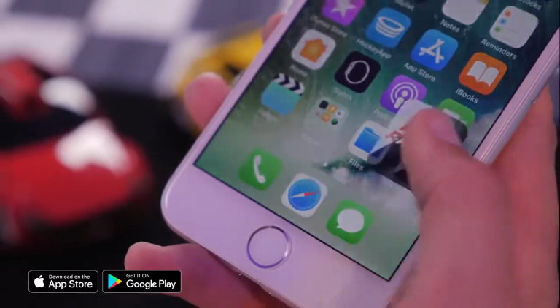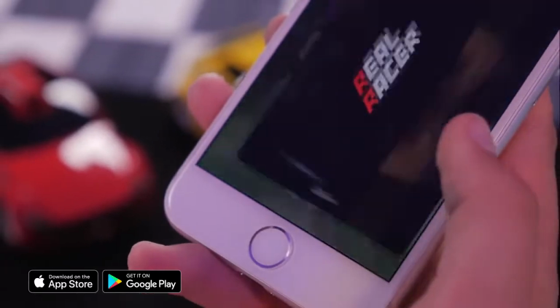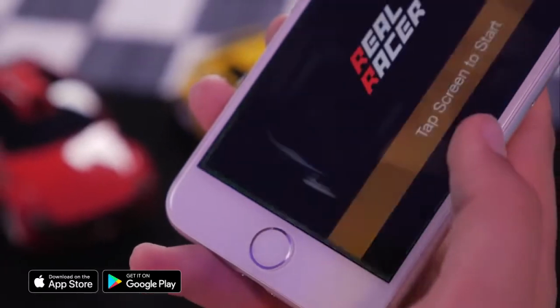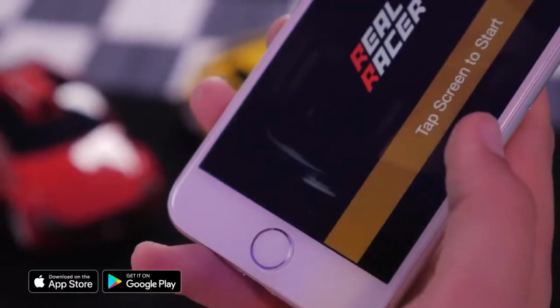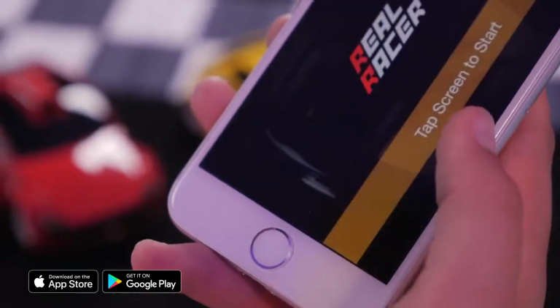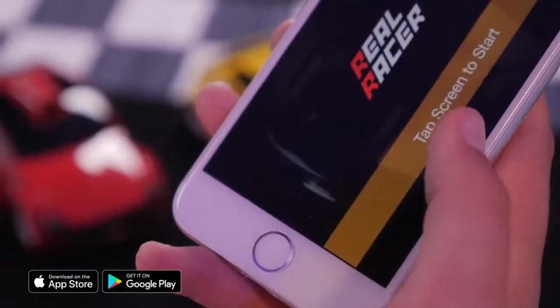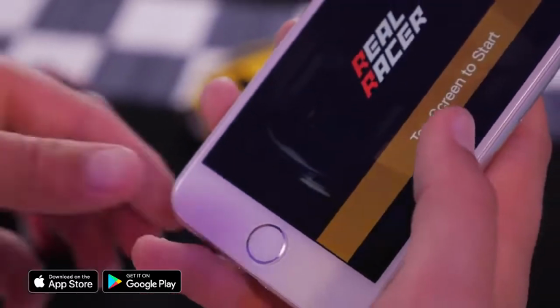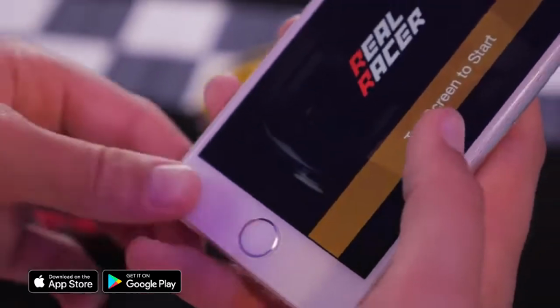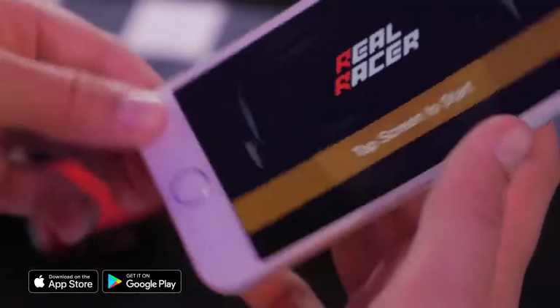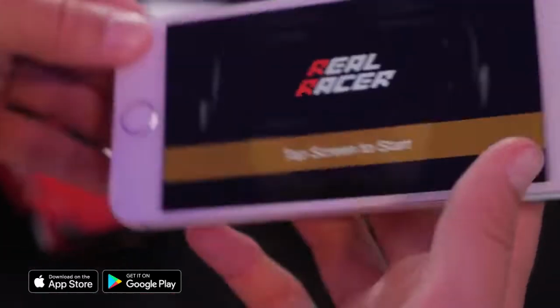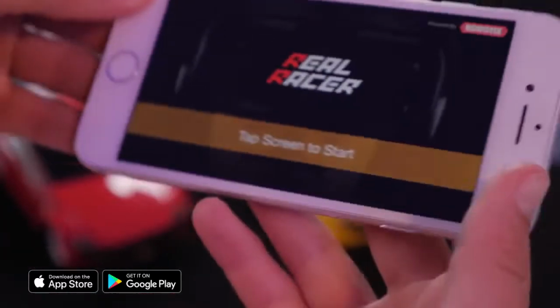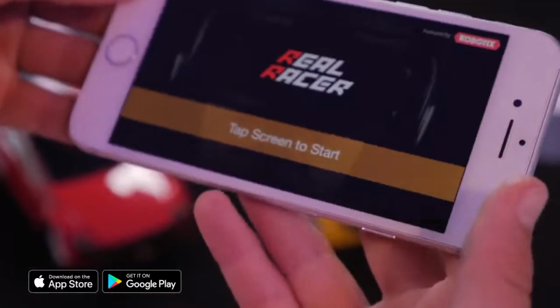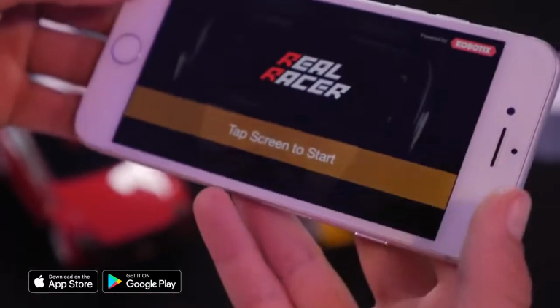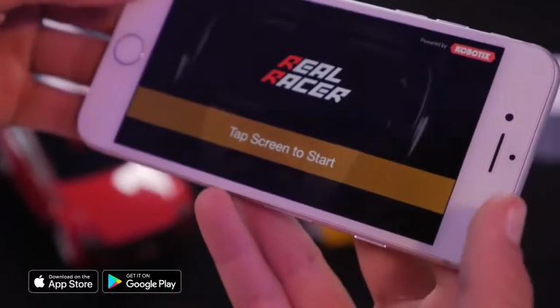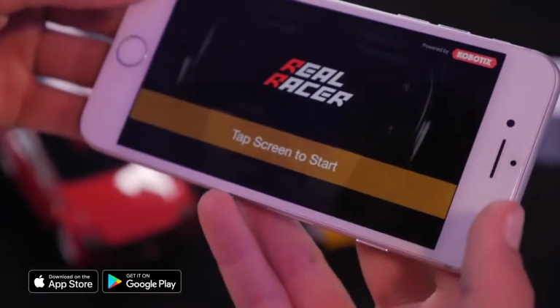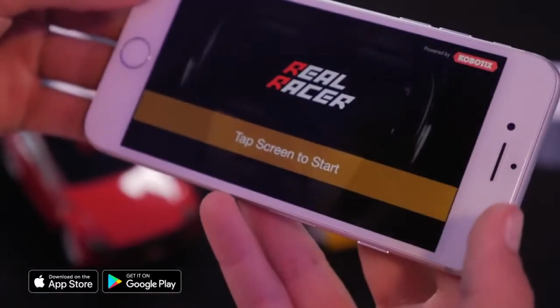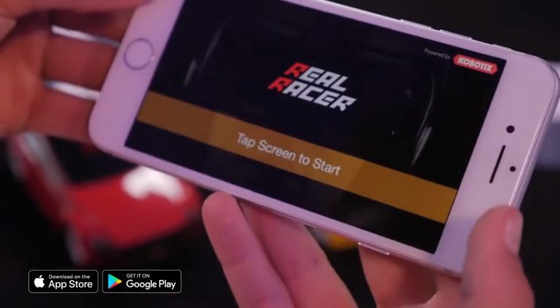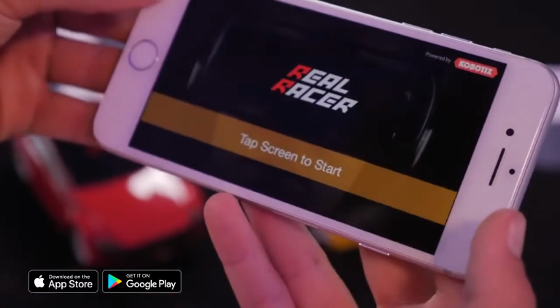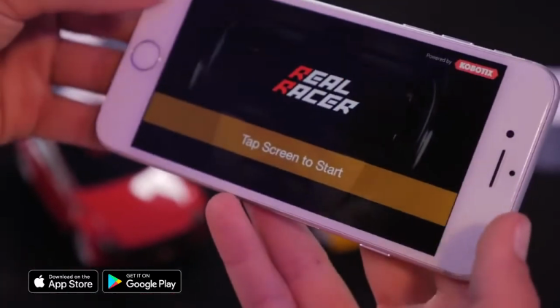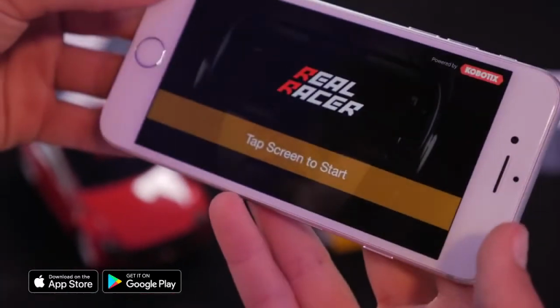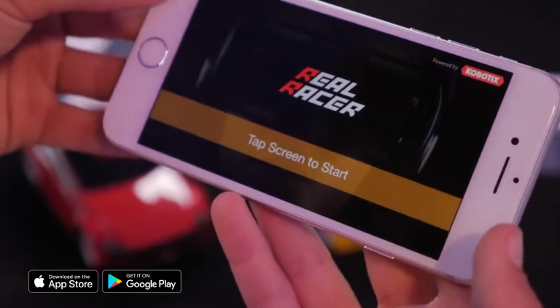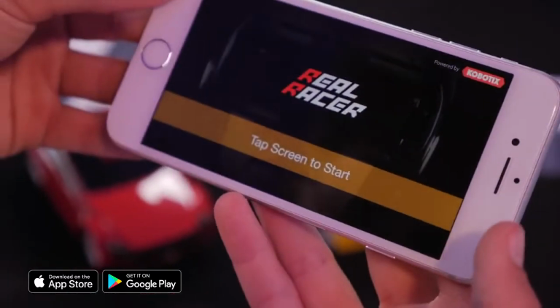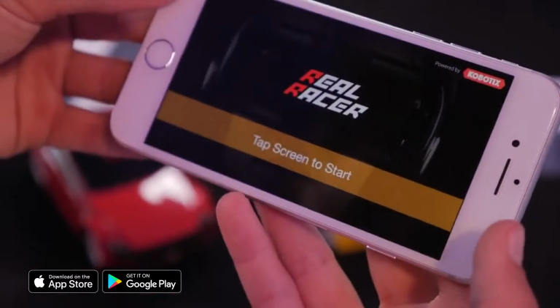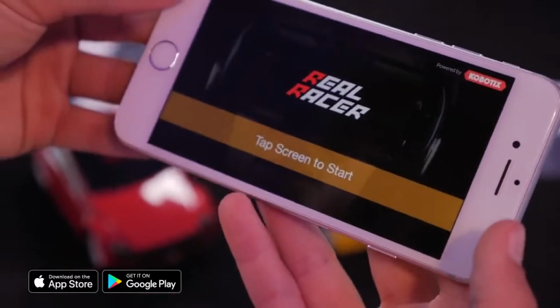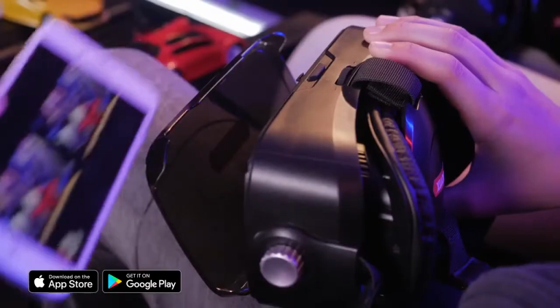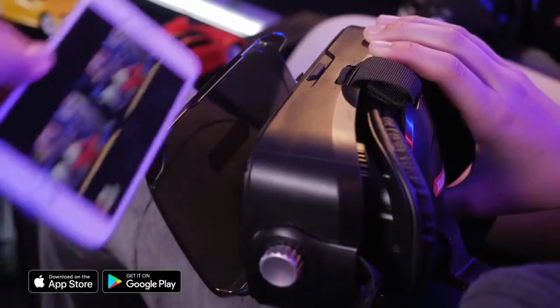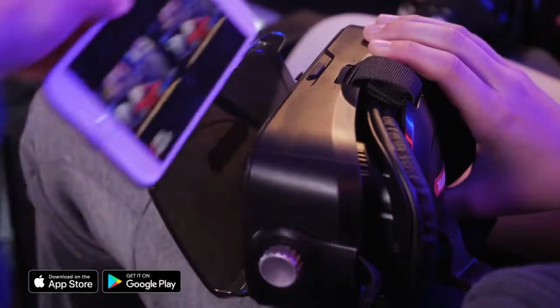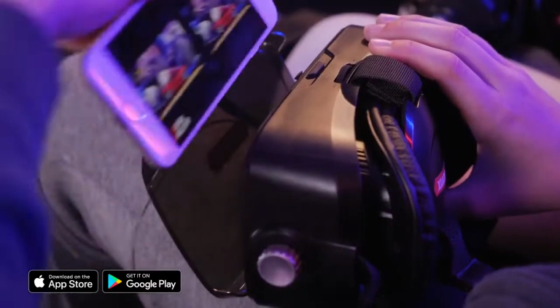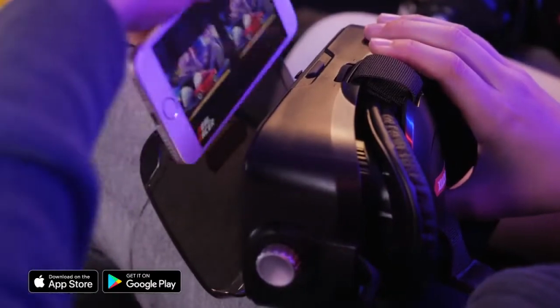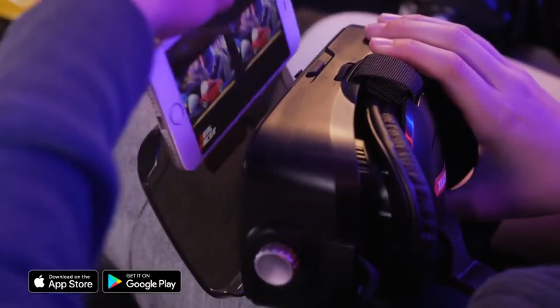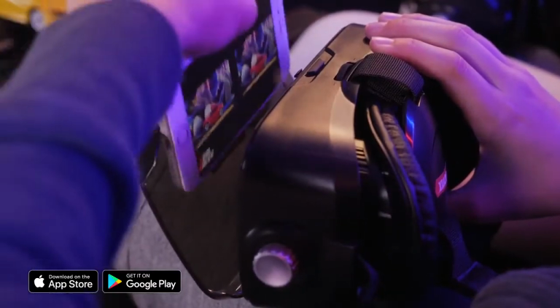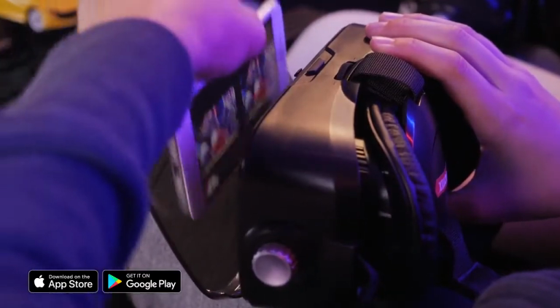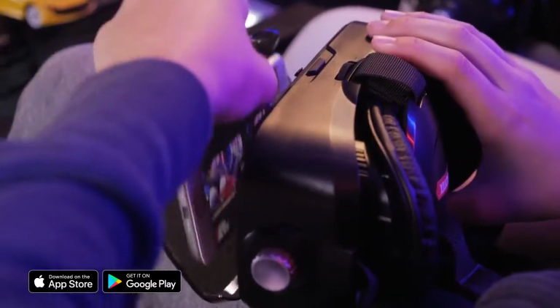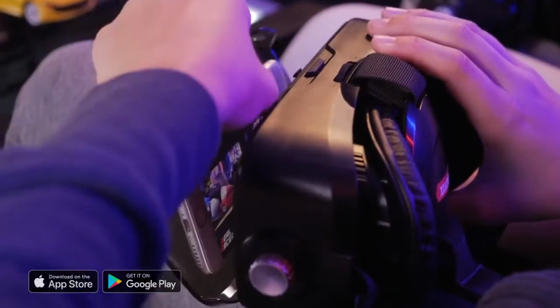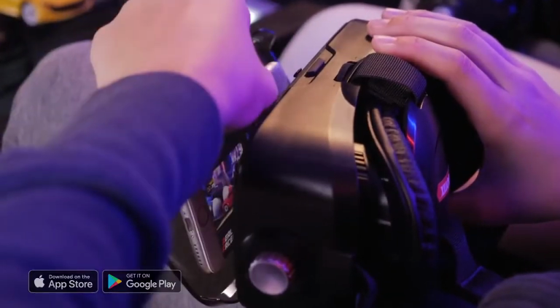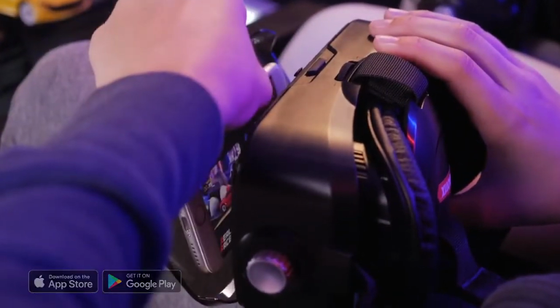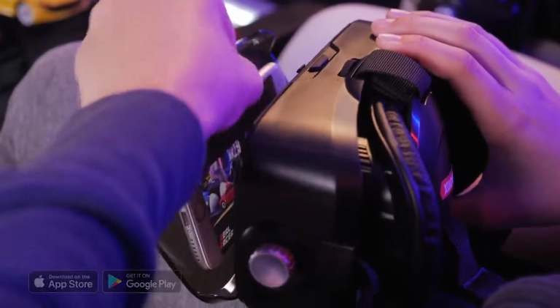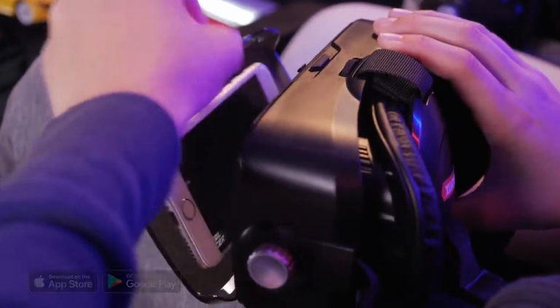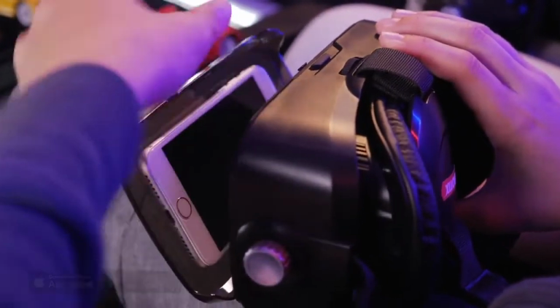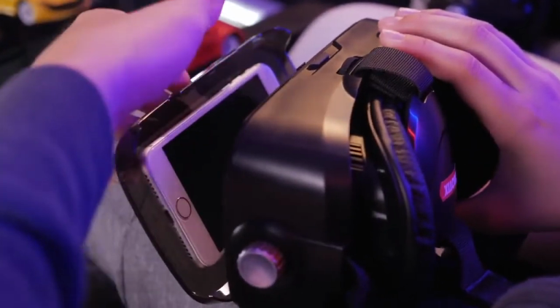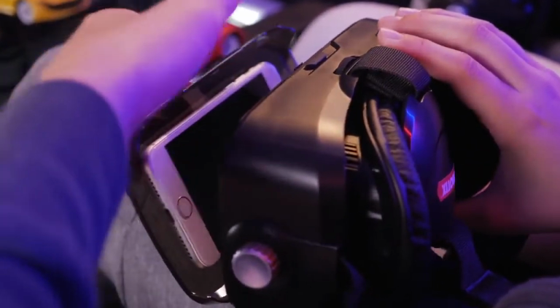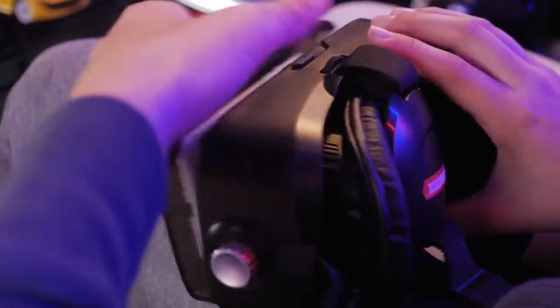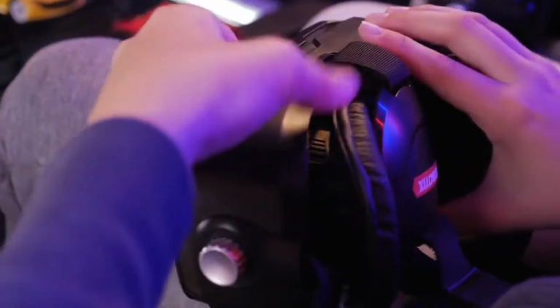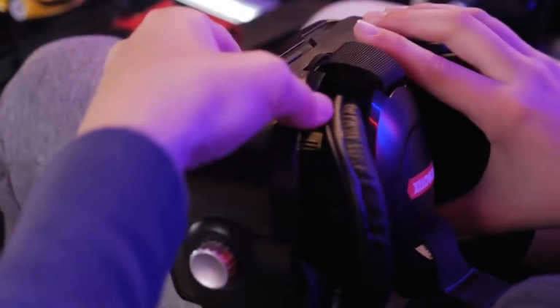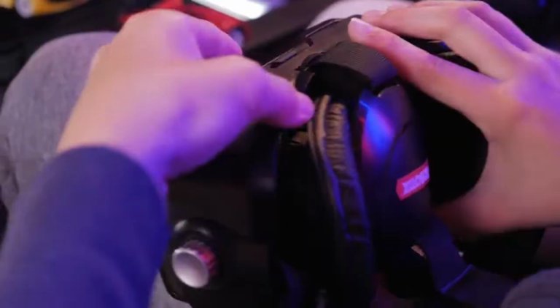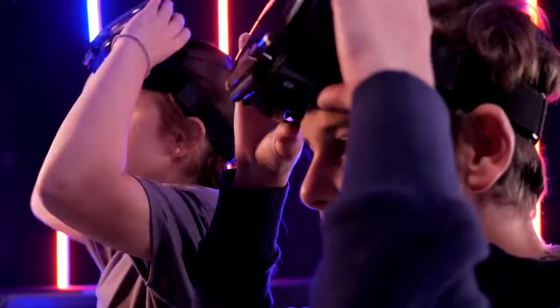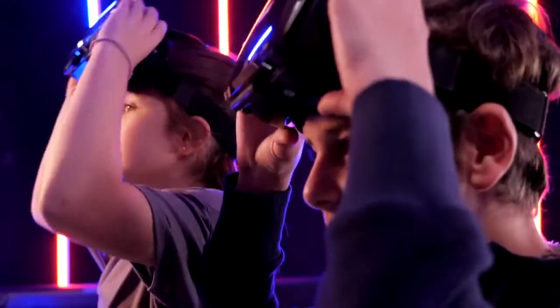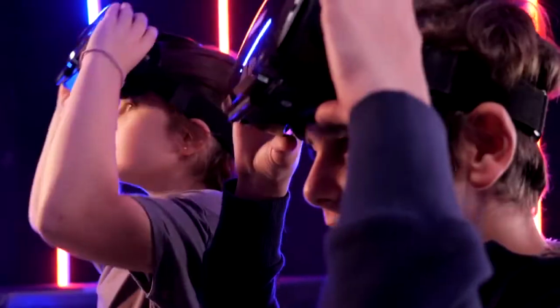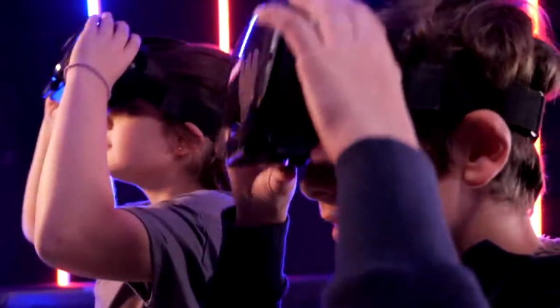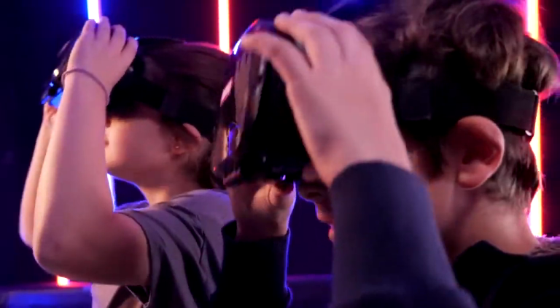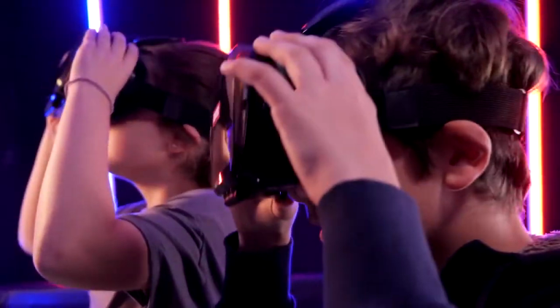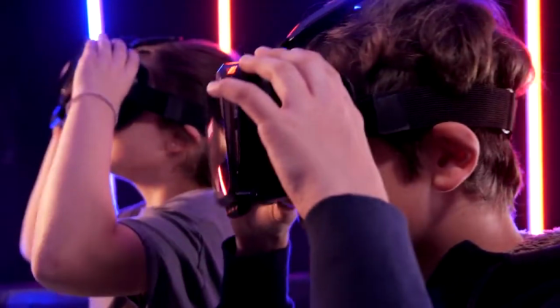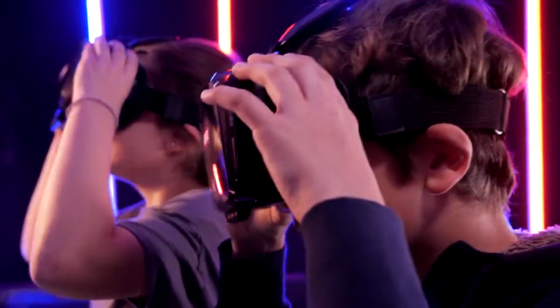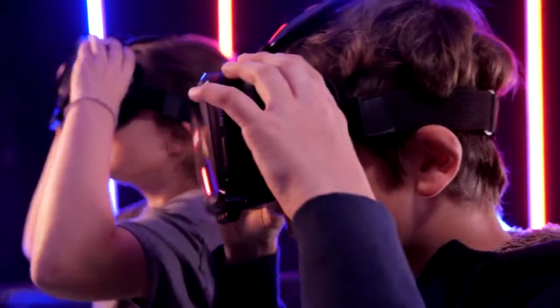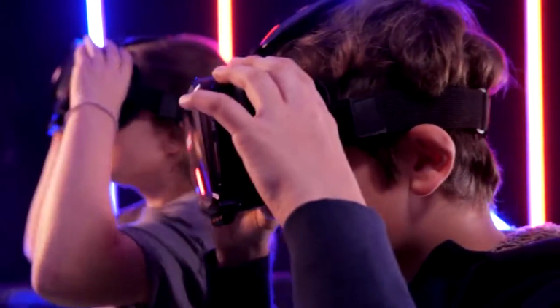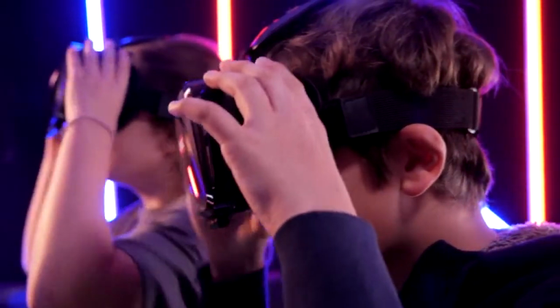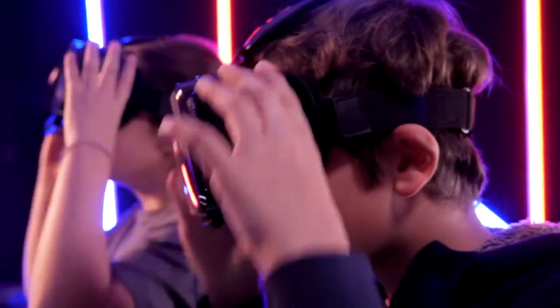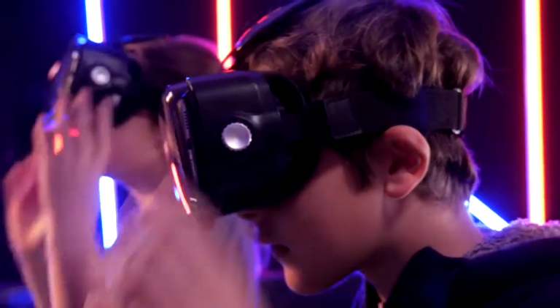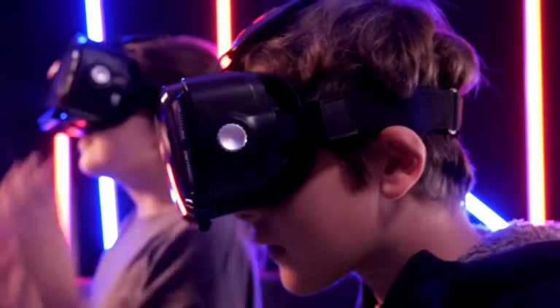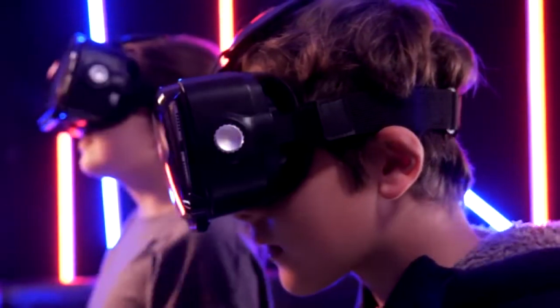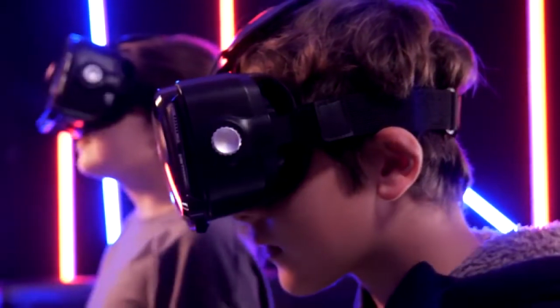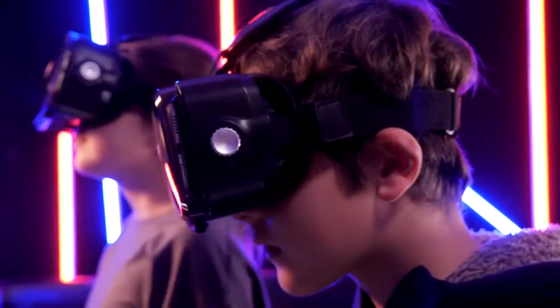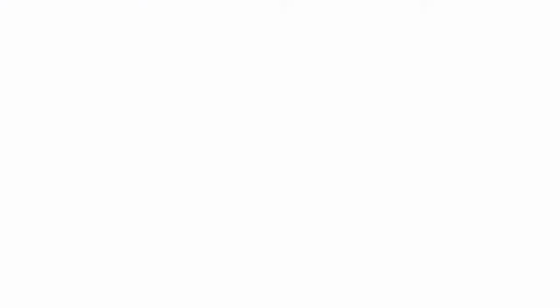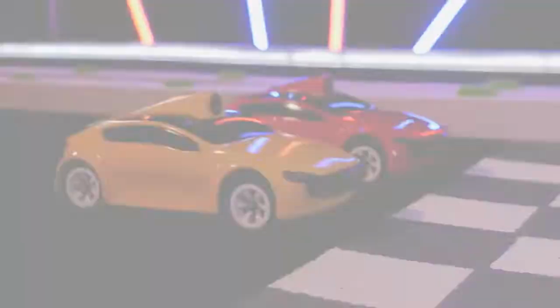Fire up the RealRacer app, snap your device into the headset, and you're ready to race.